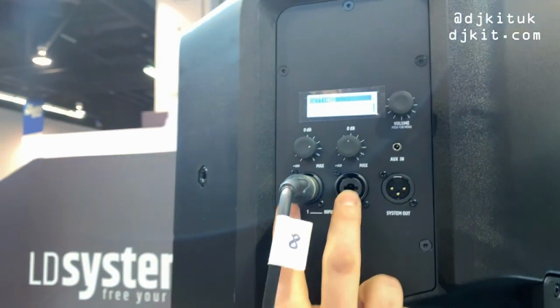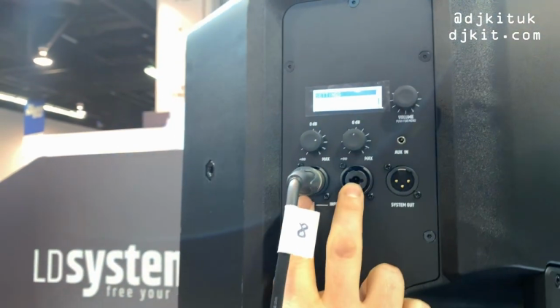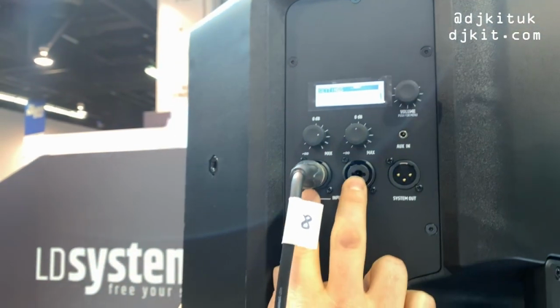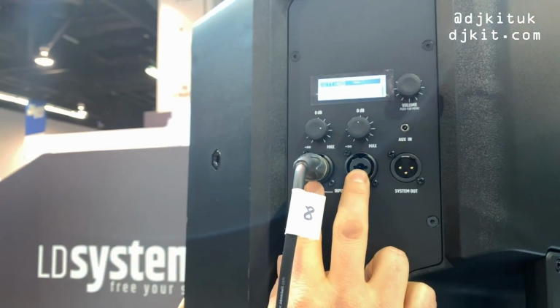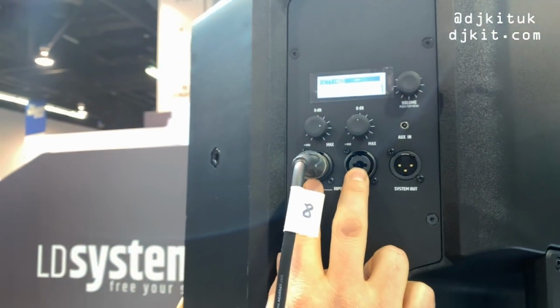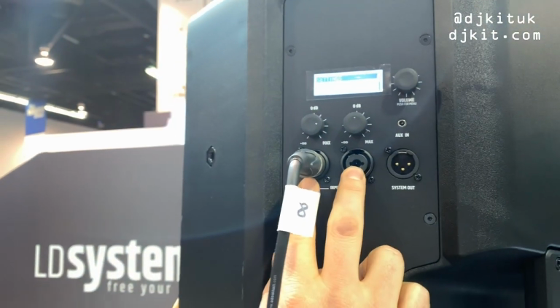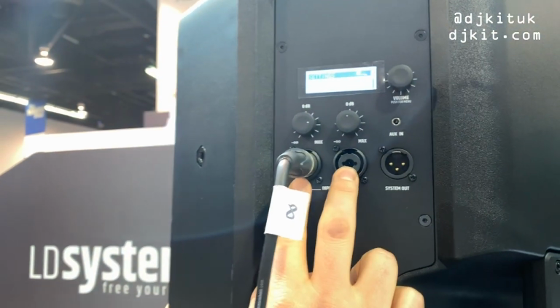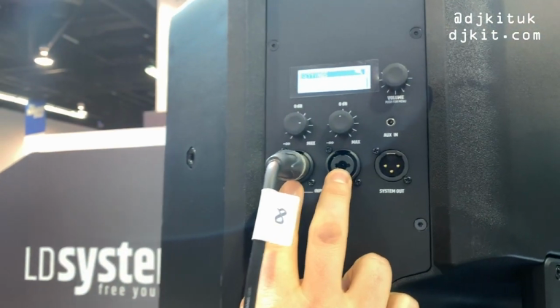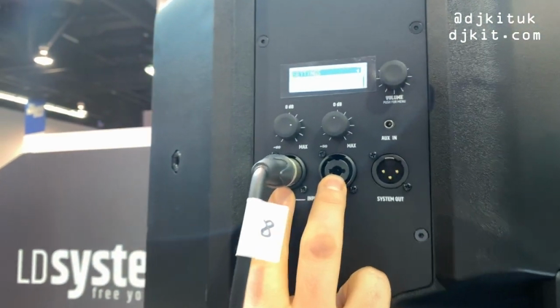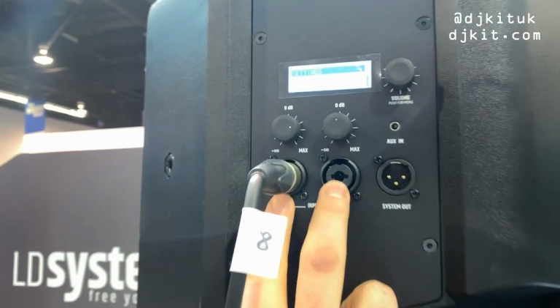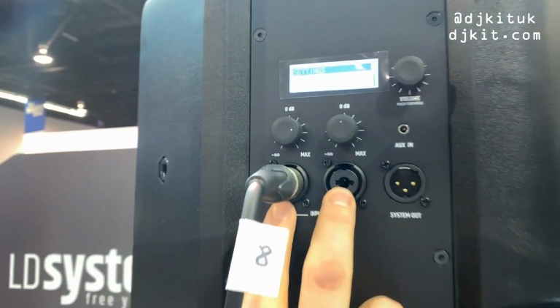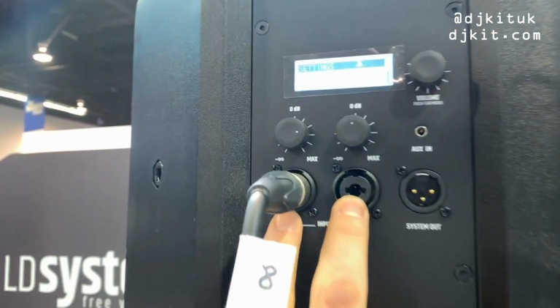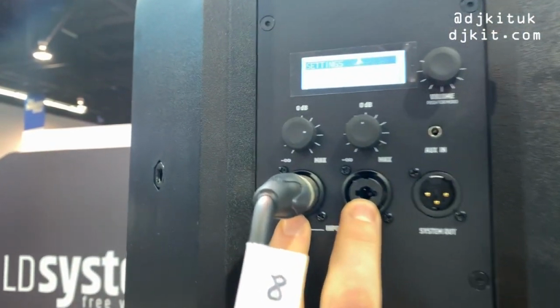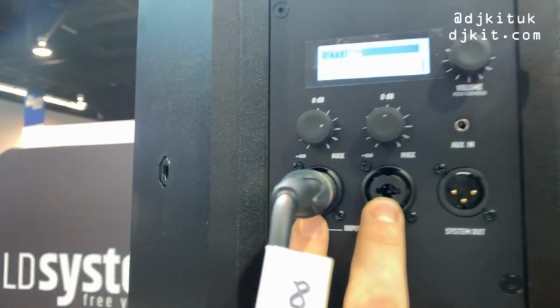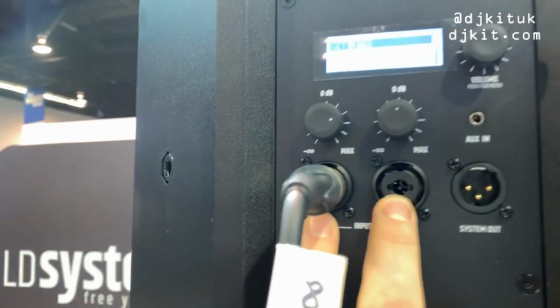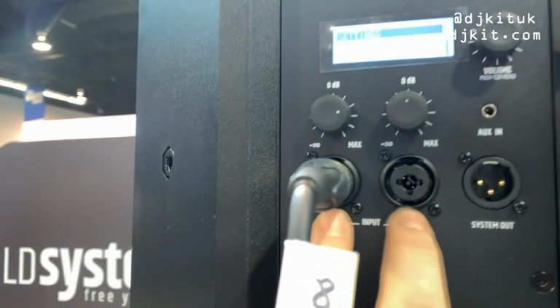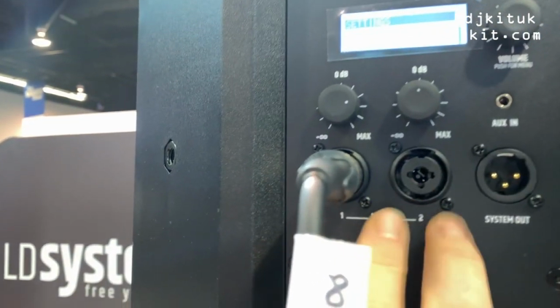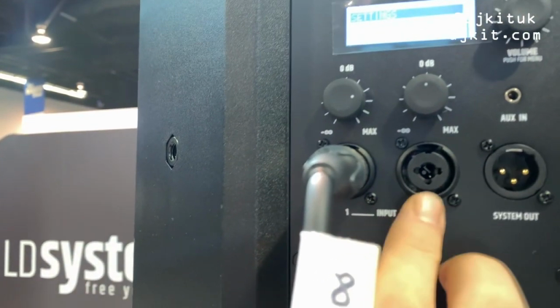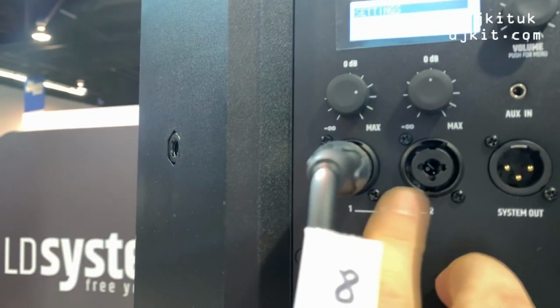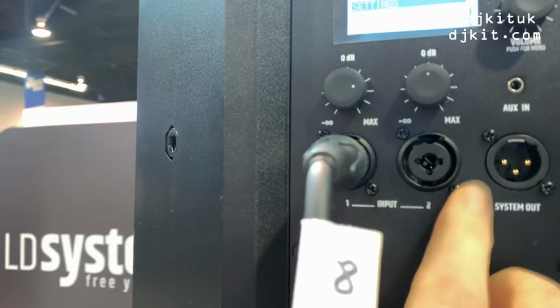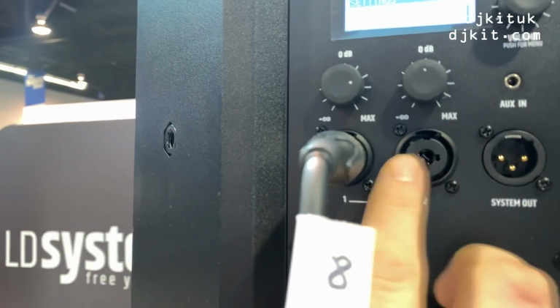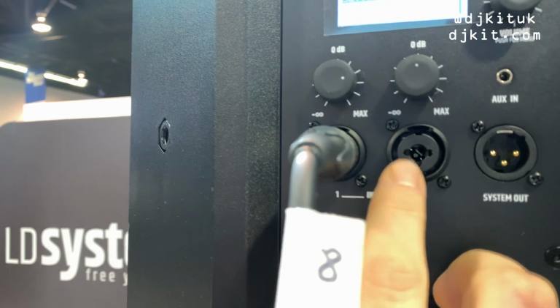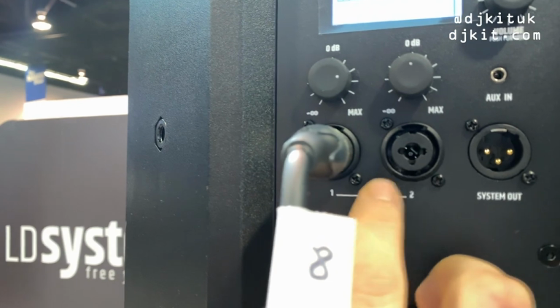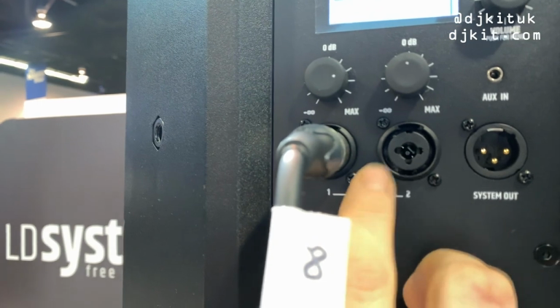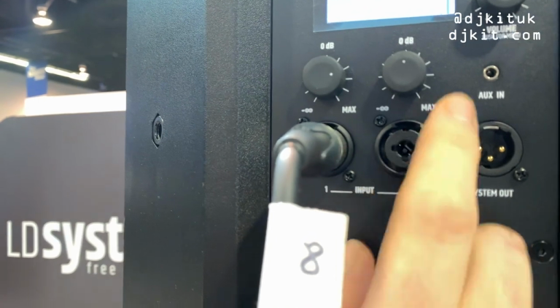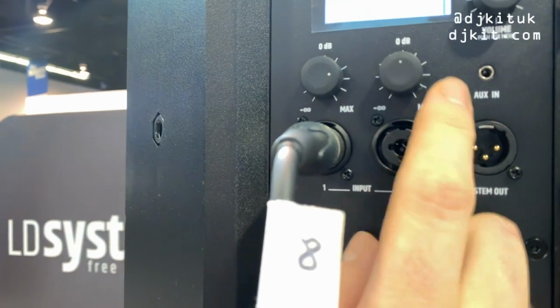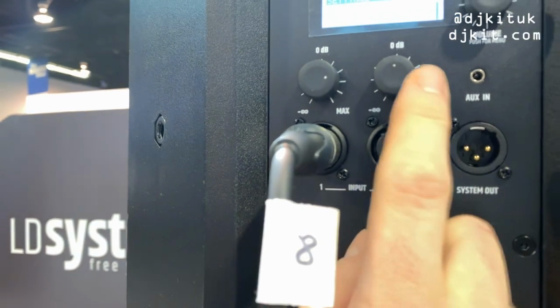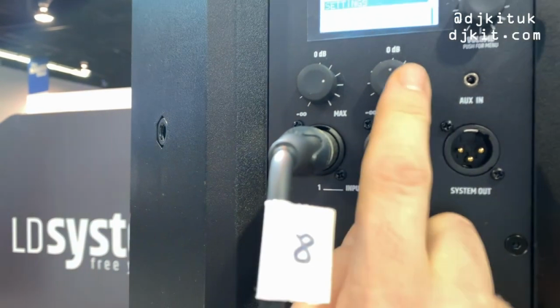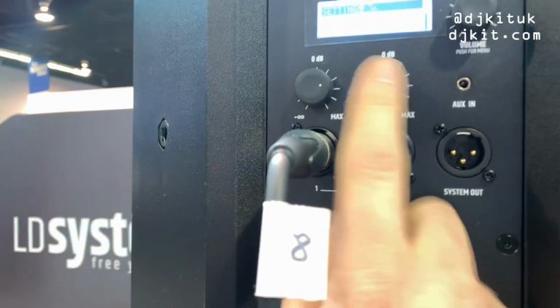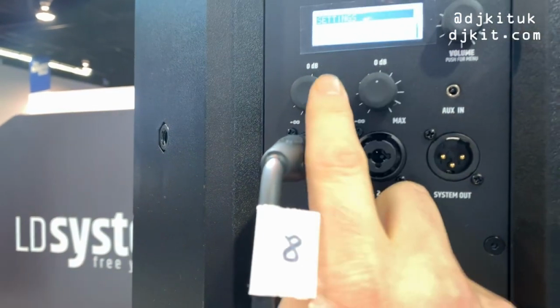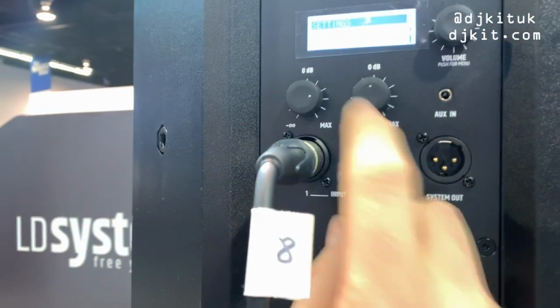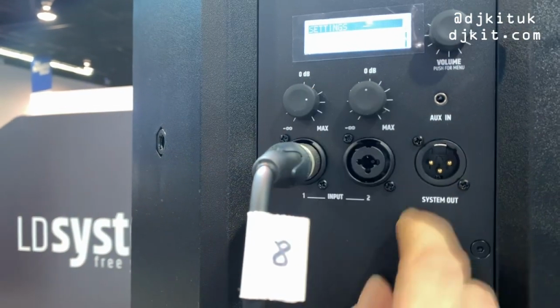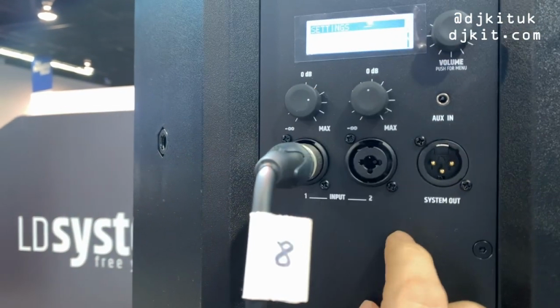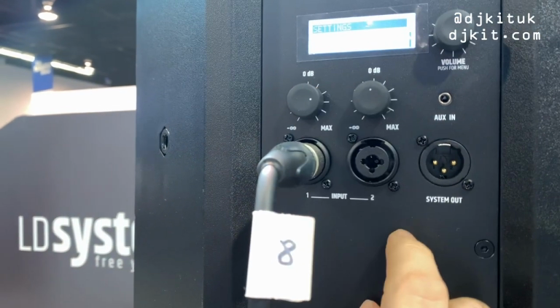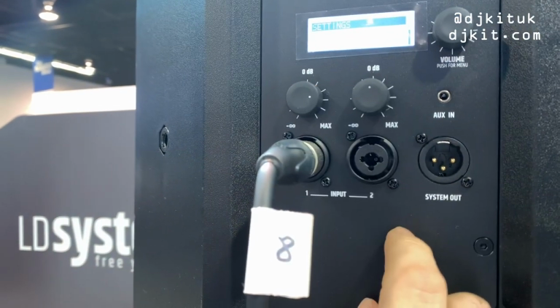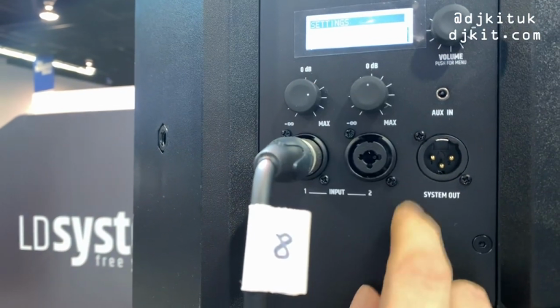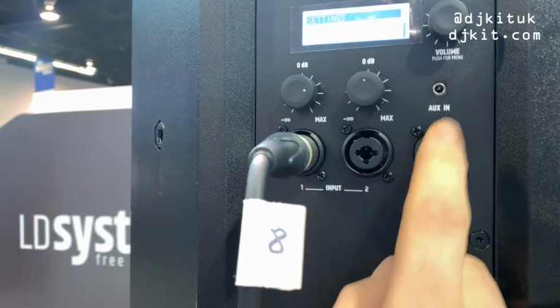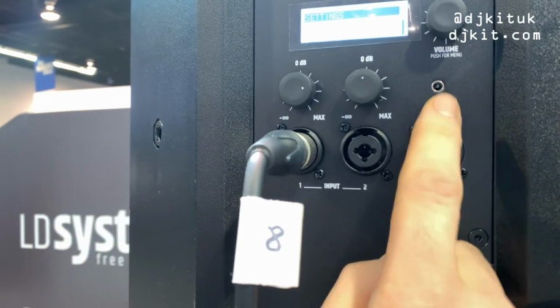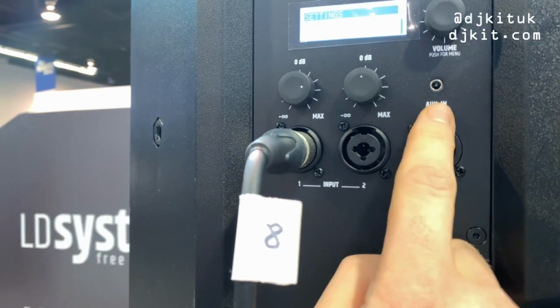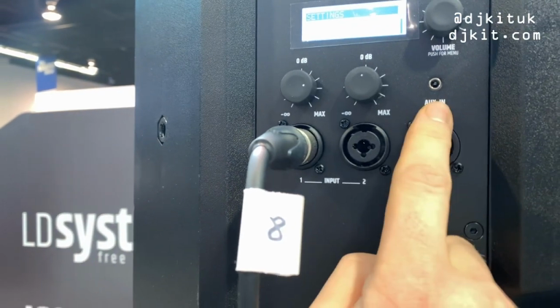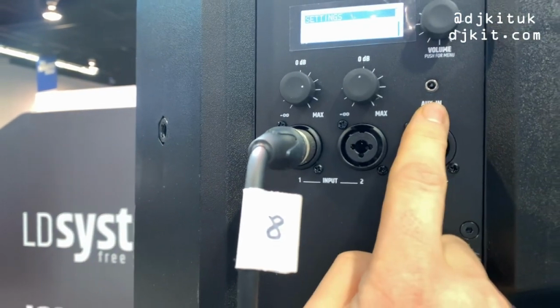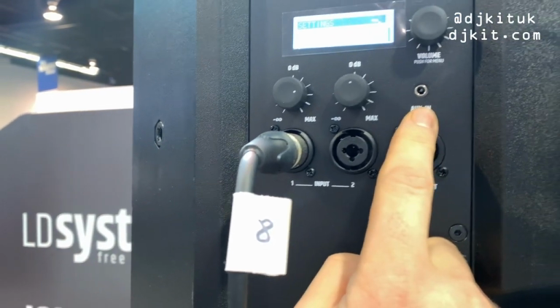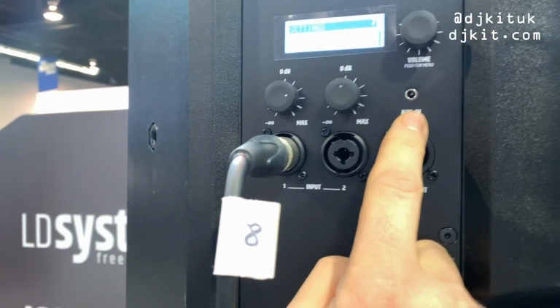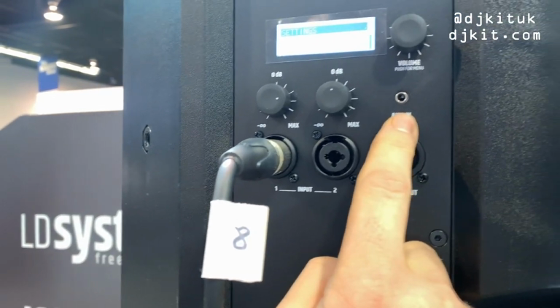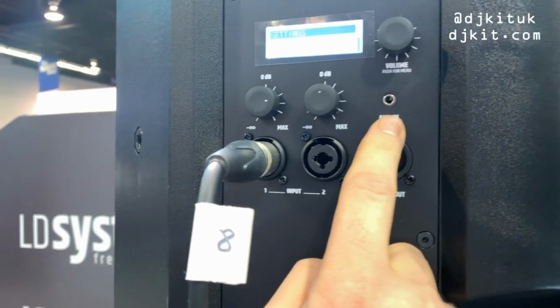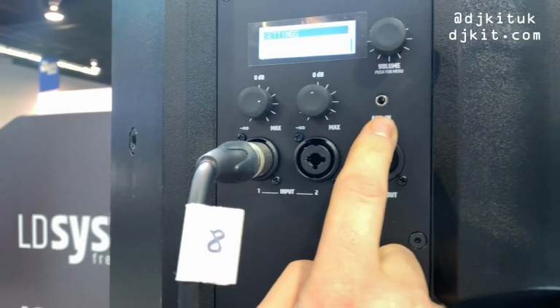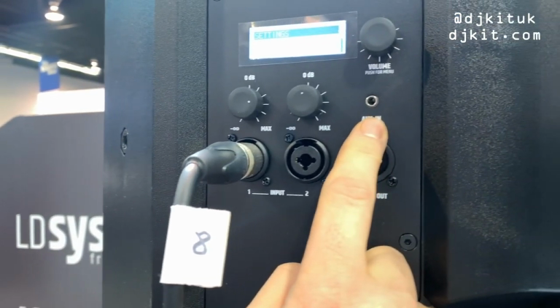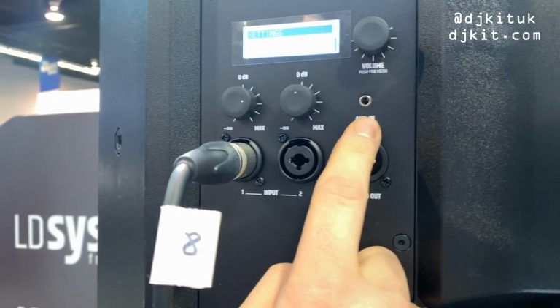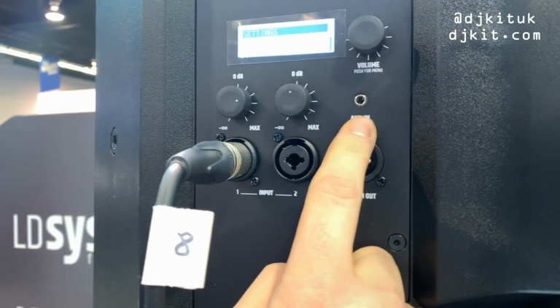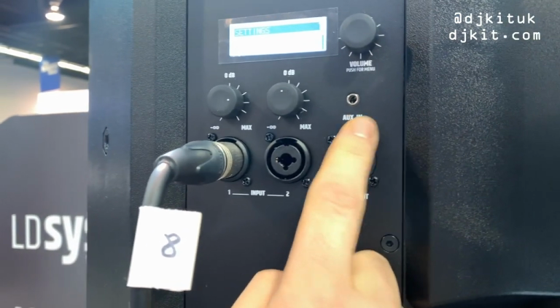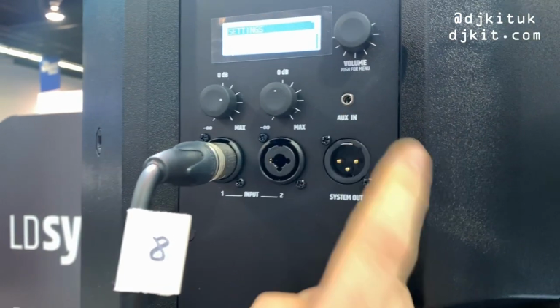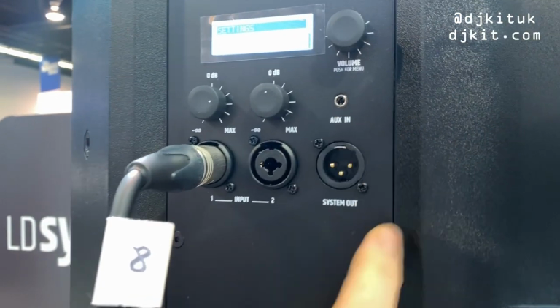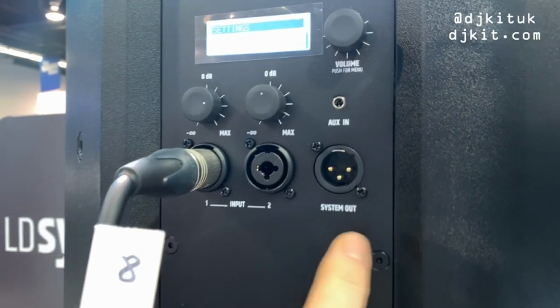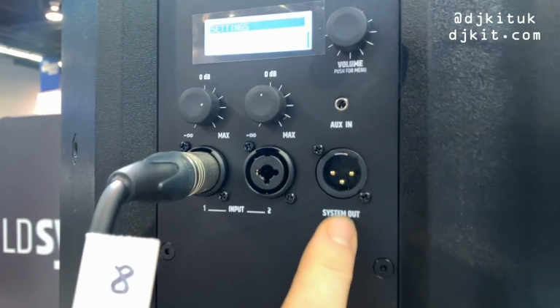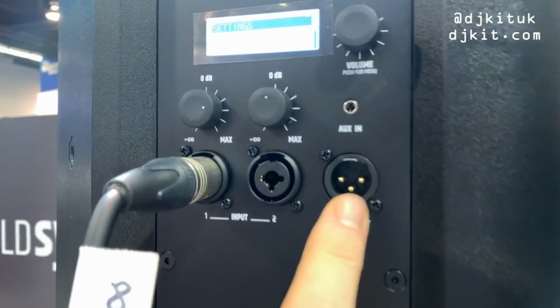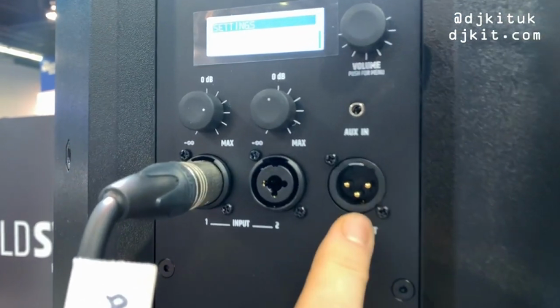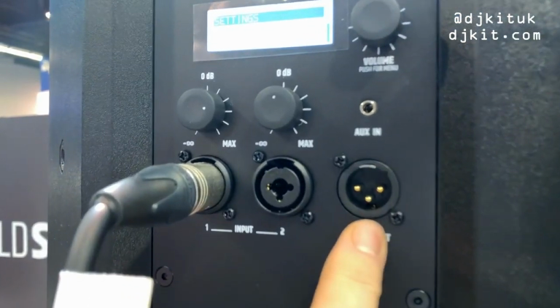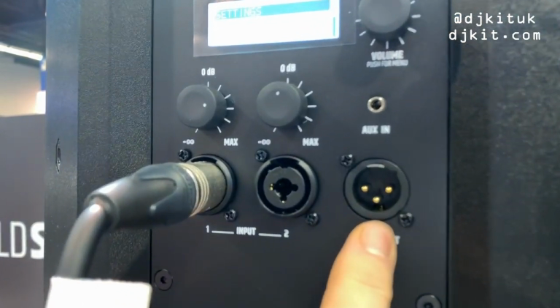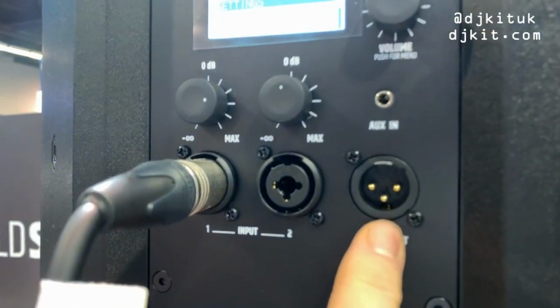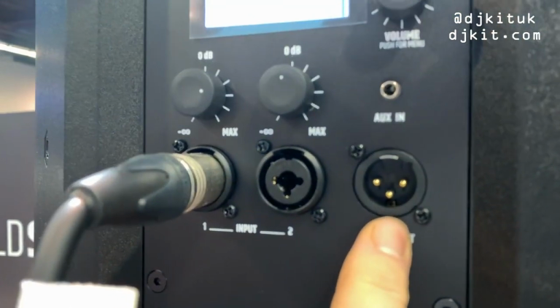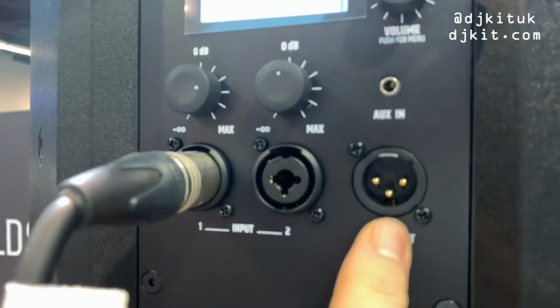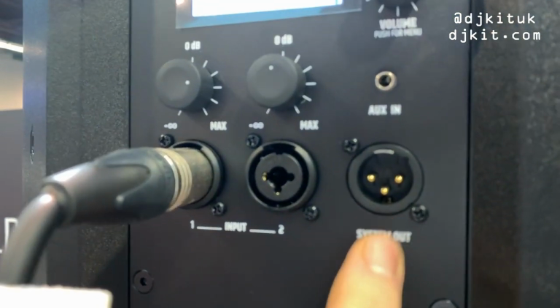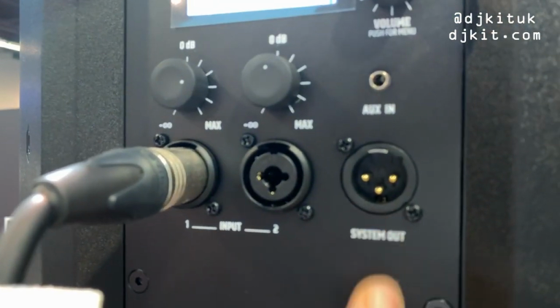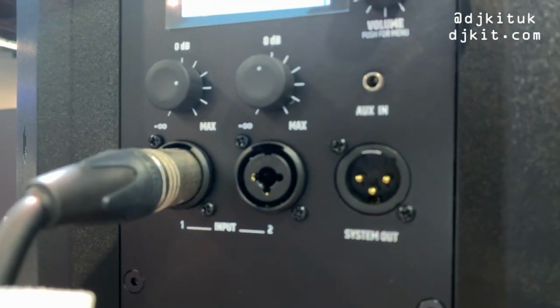You've got two combi jacks — jack and XLR — with the volumes above. You've got an auxiliary in and a system out.